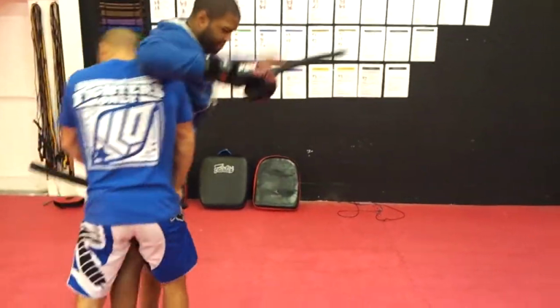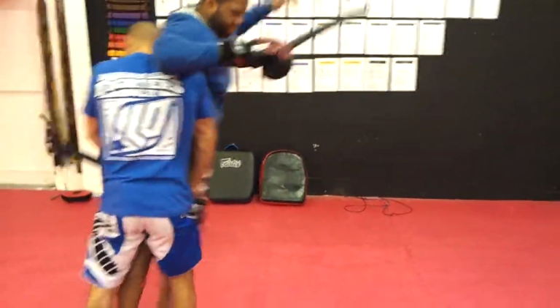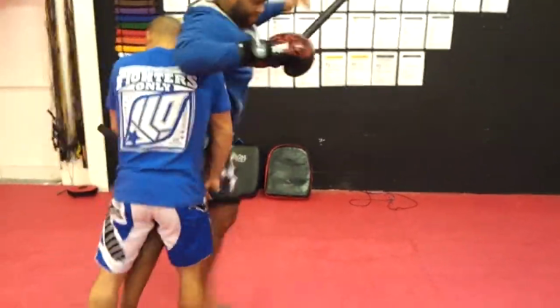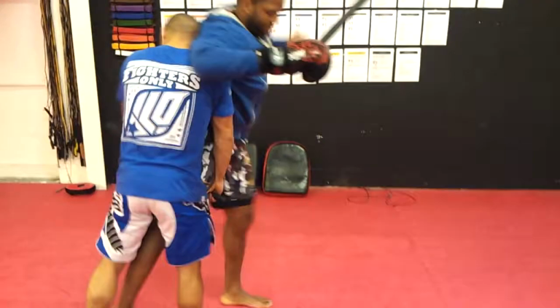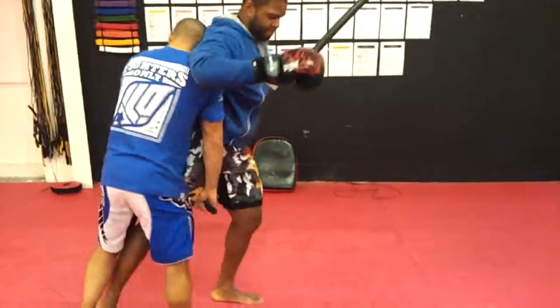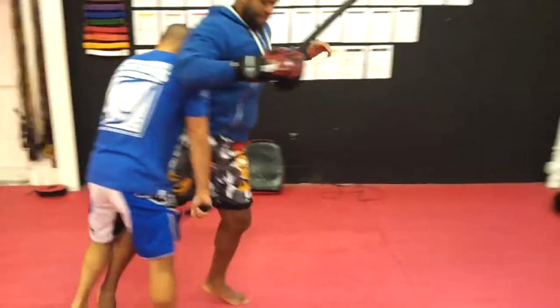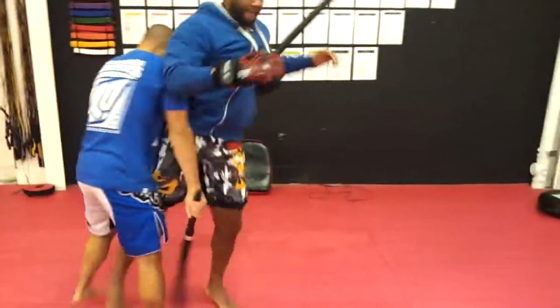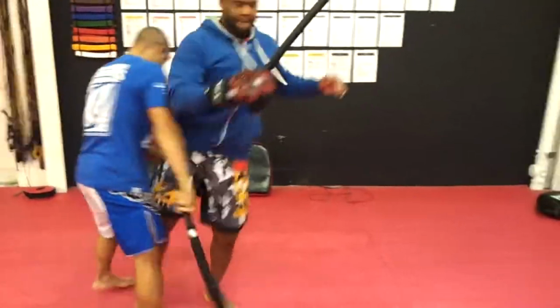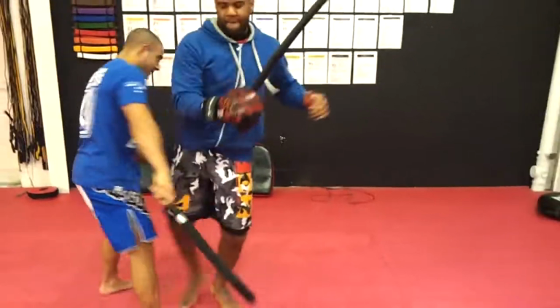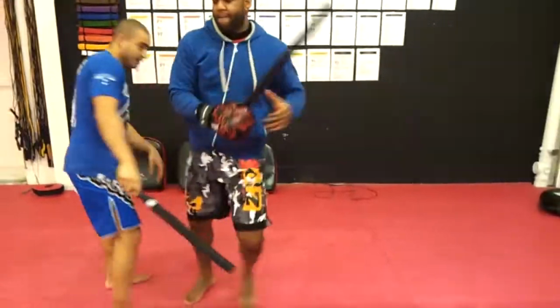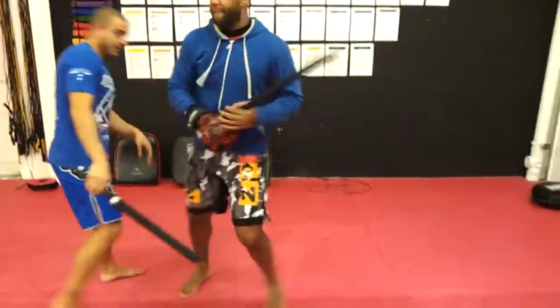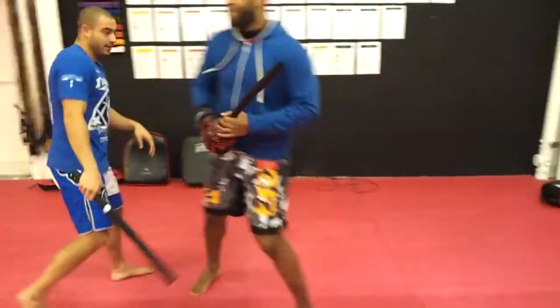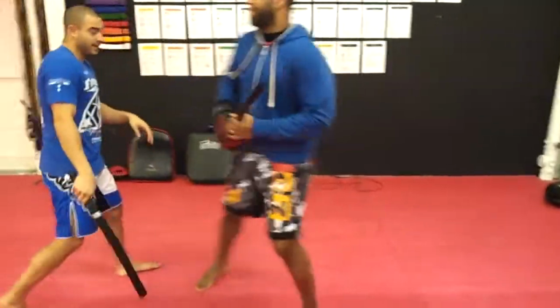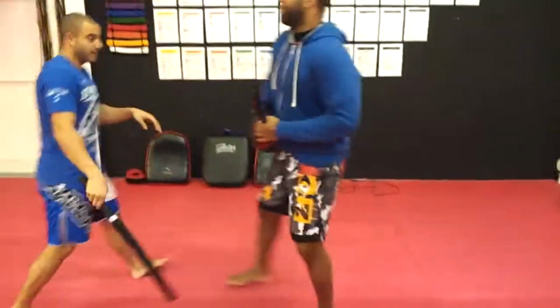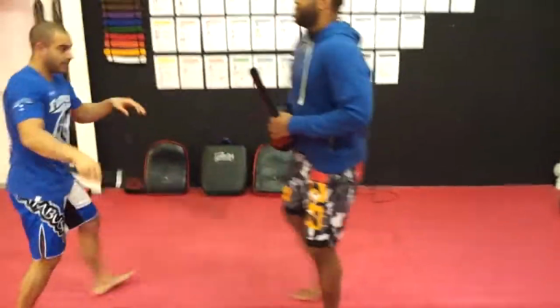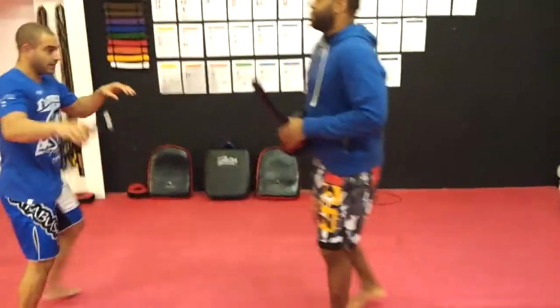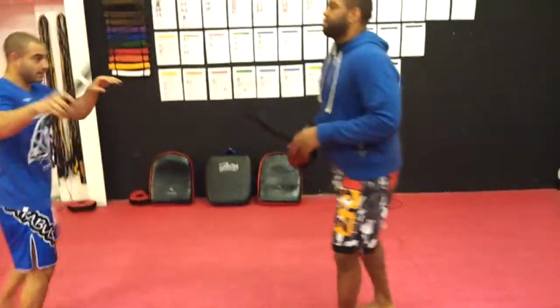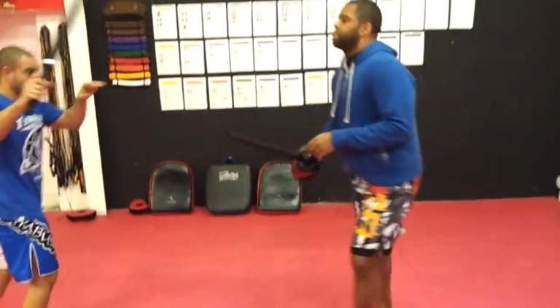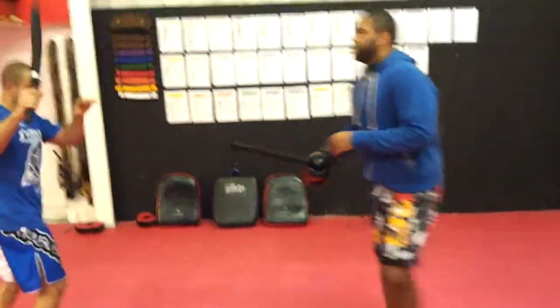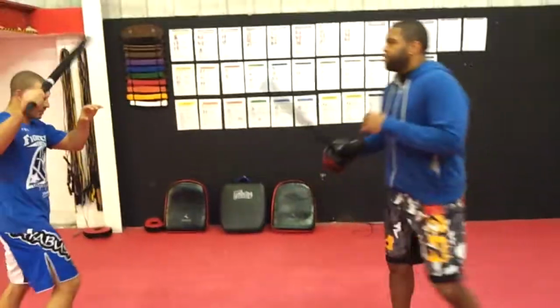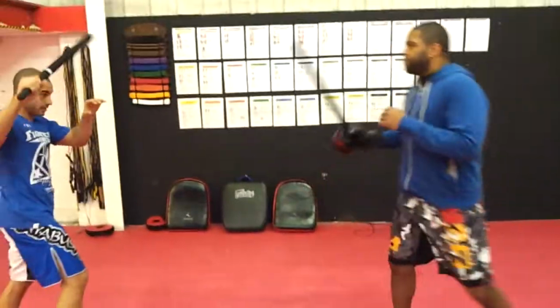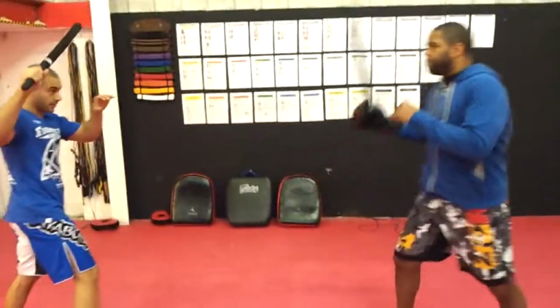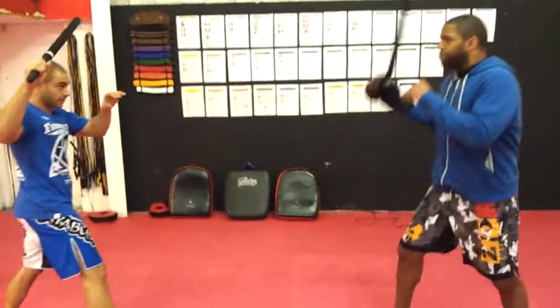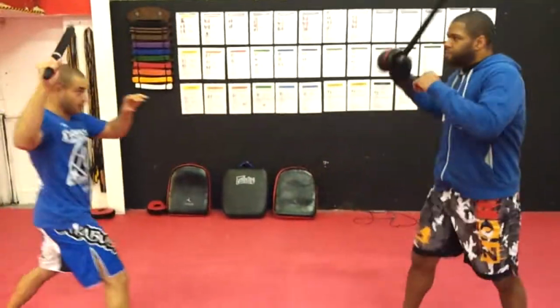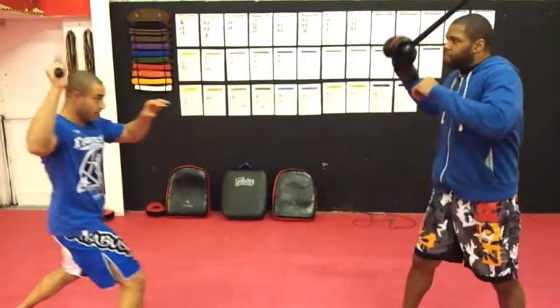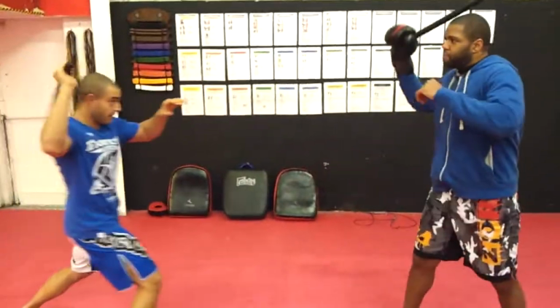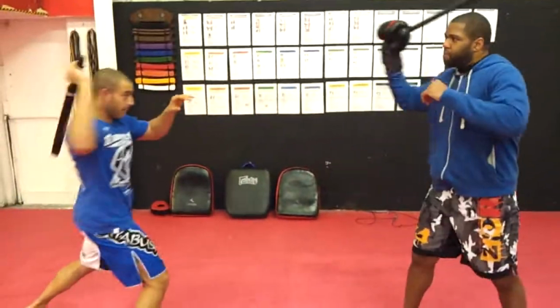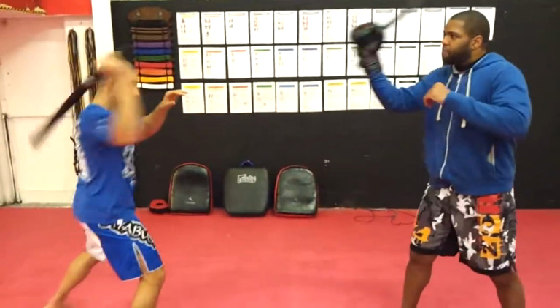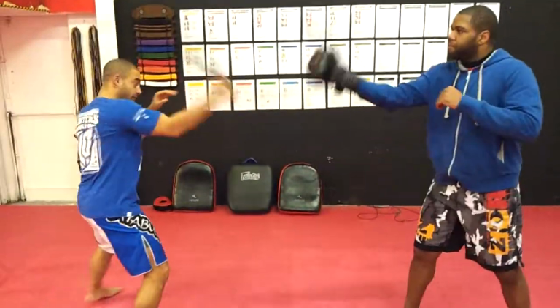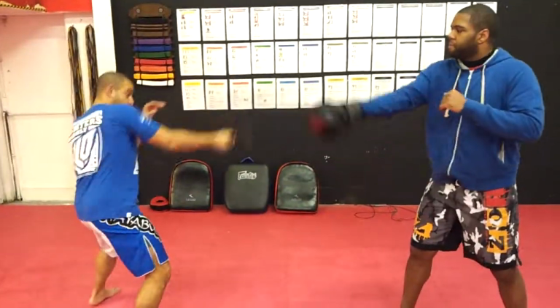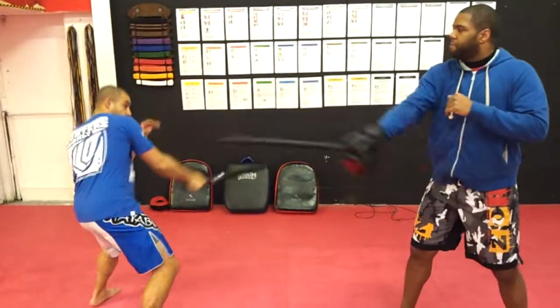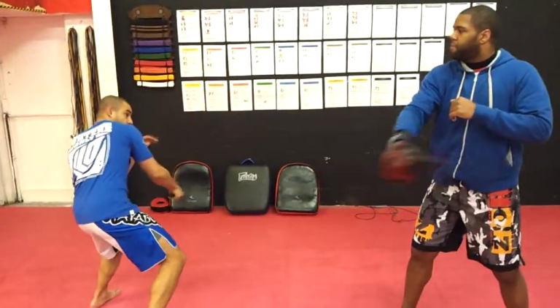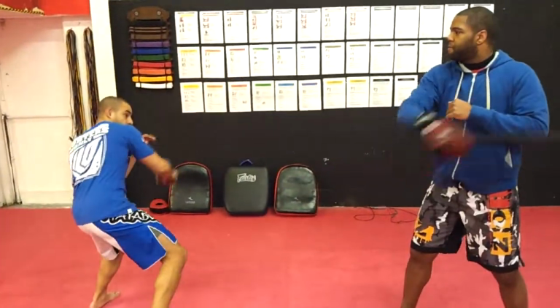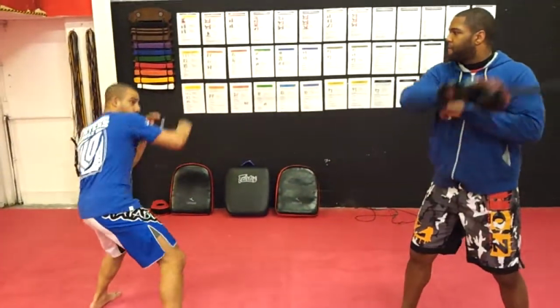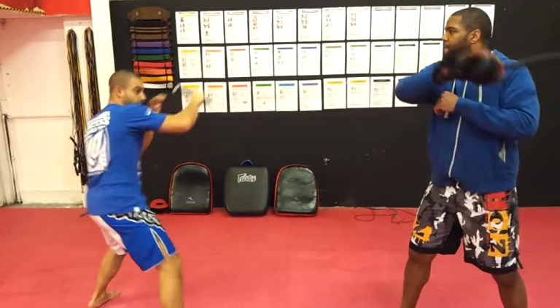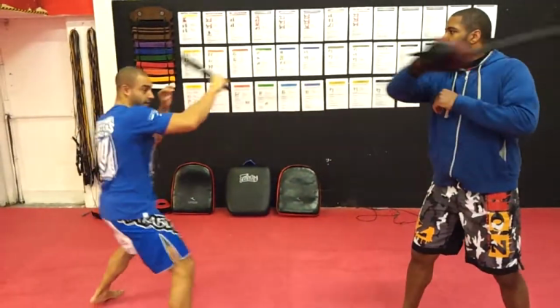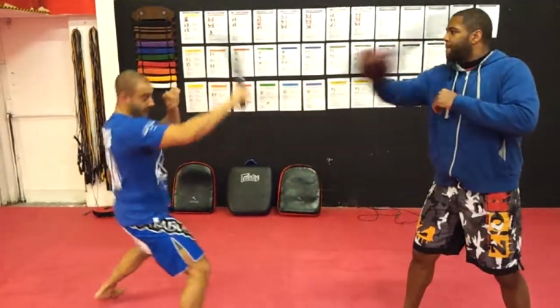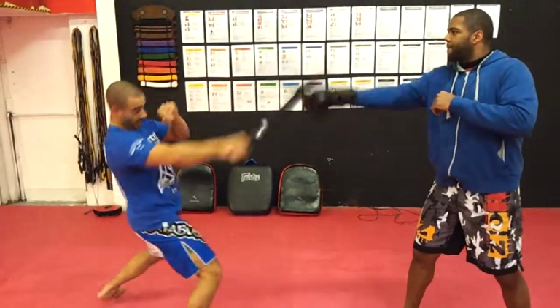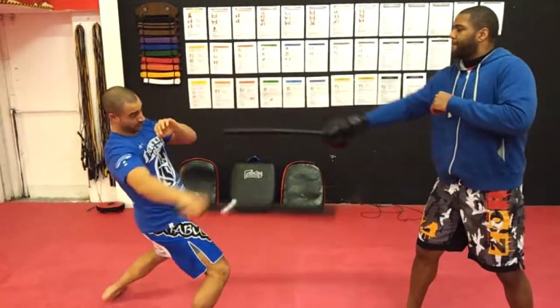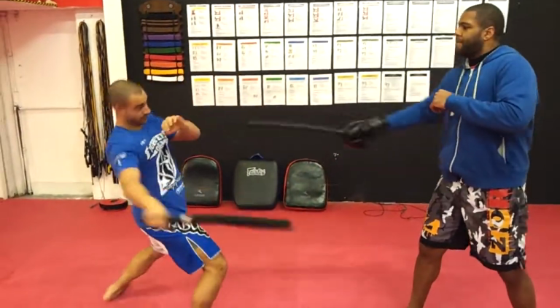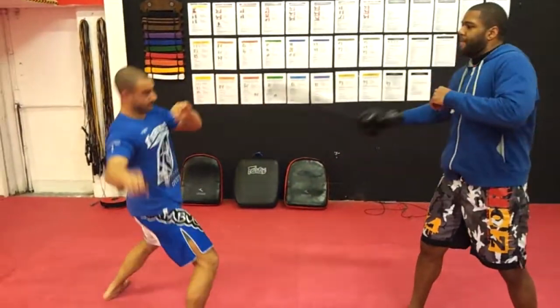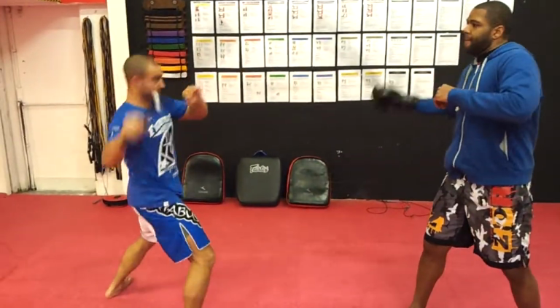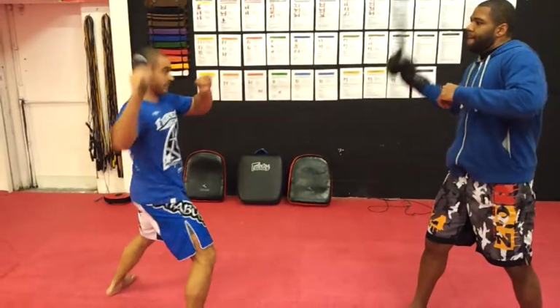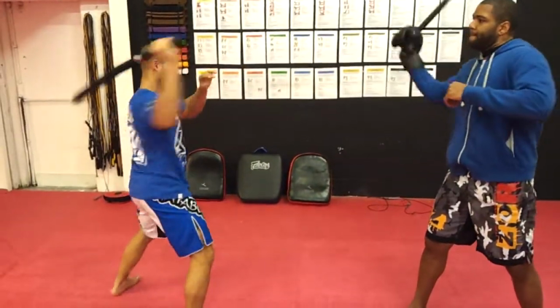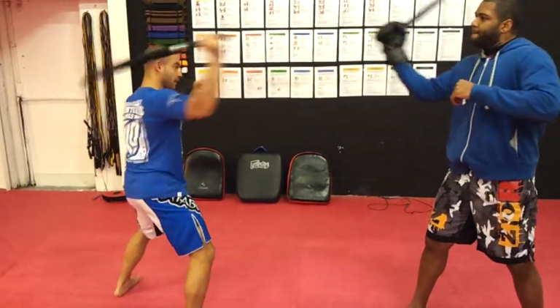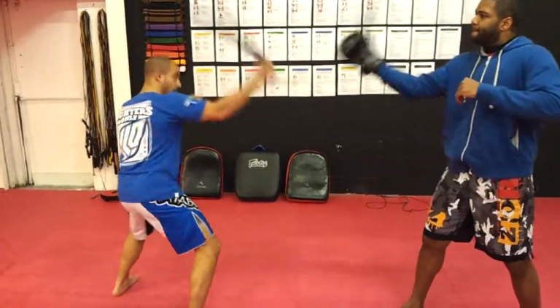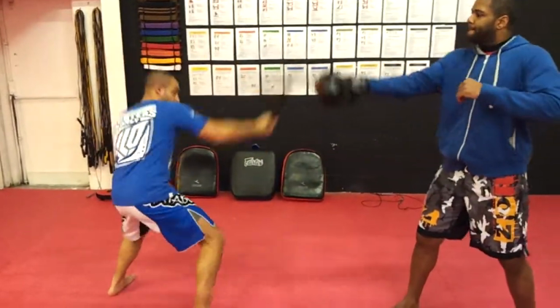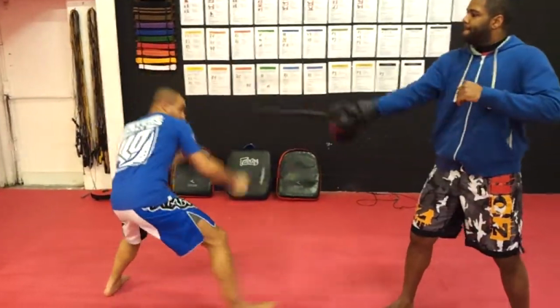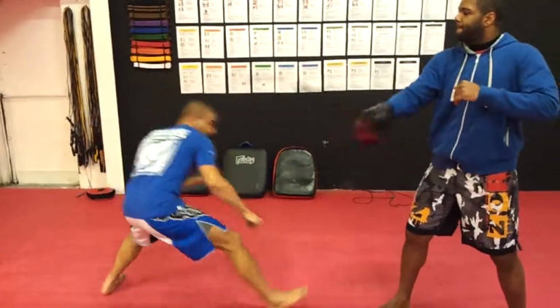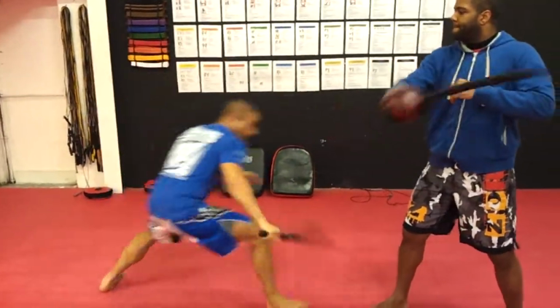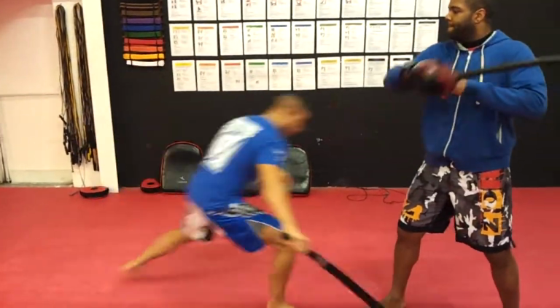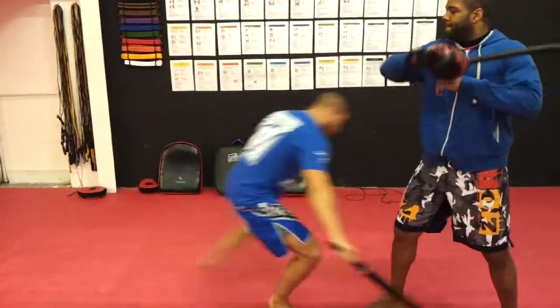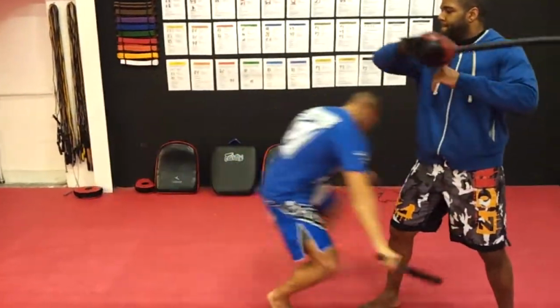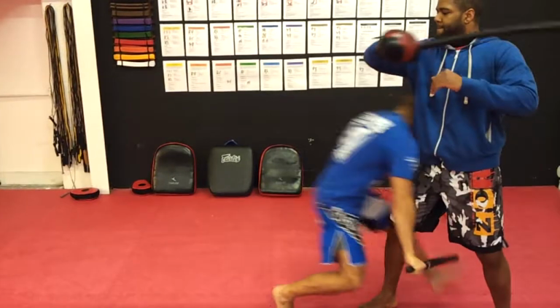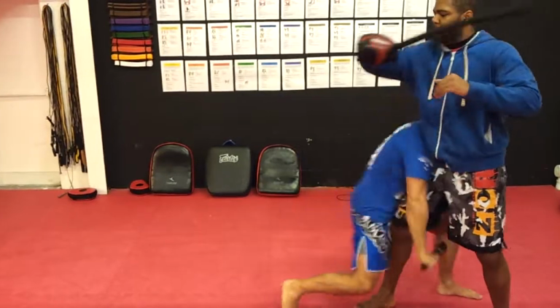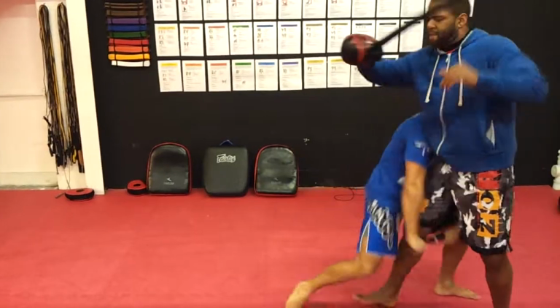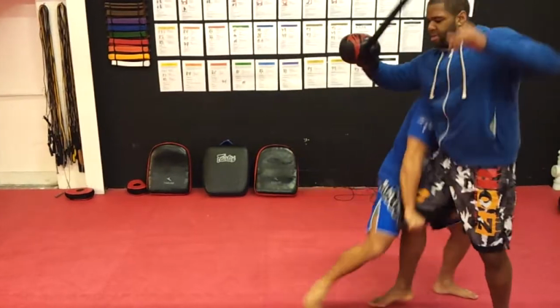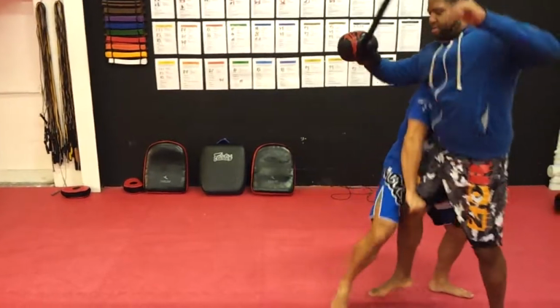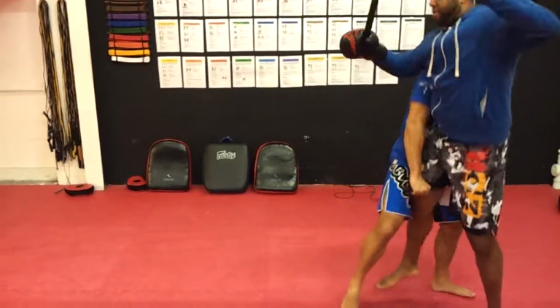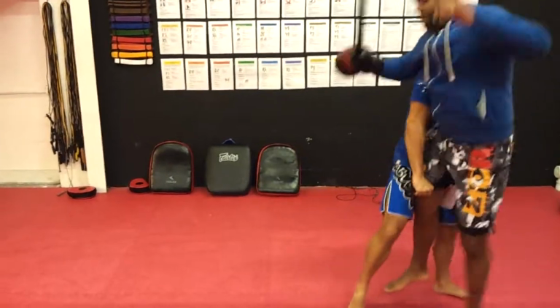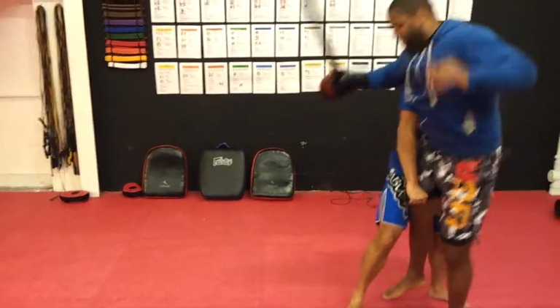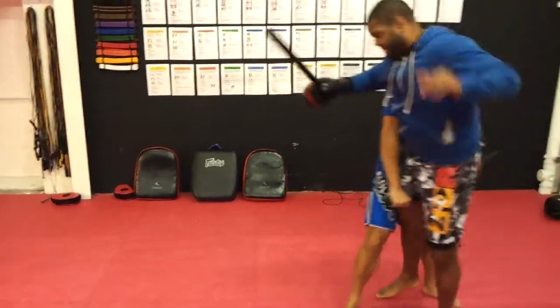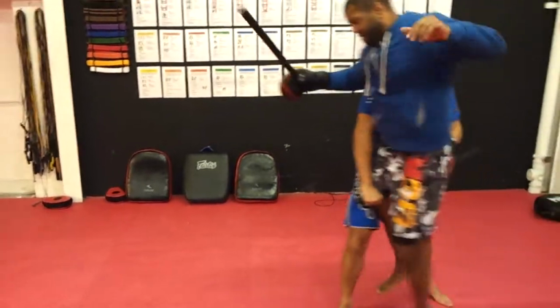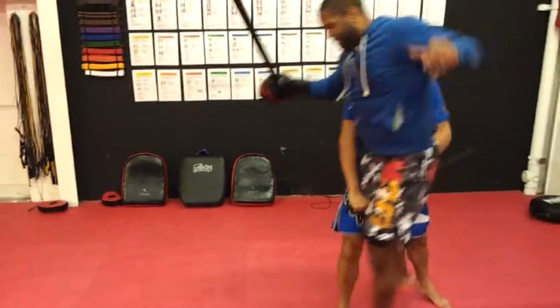One more time please gentlemen — that's beautiful. Hit the hand, hit the hand, charge in with the left, and they come up.